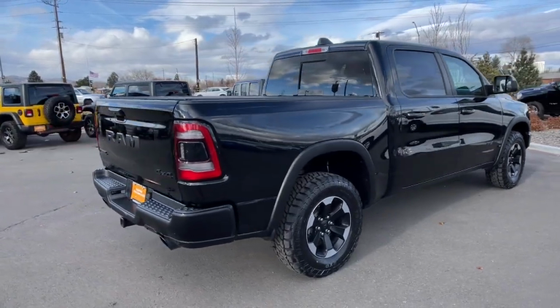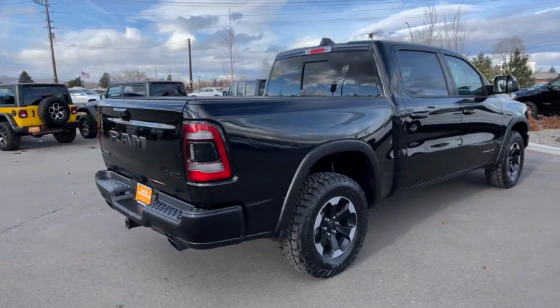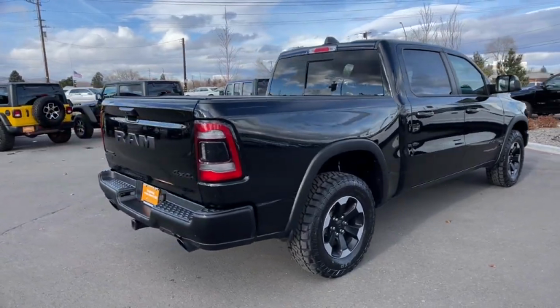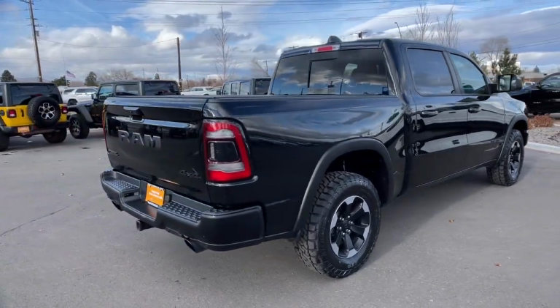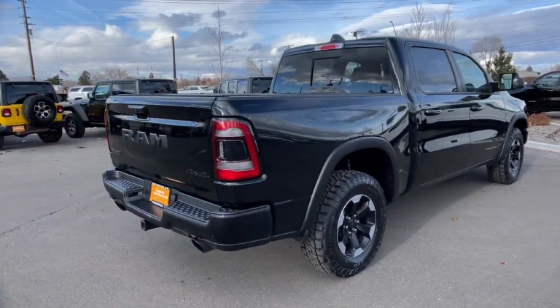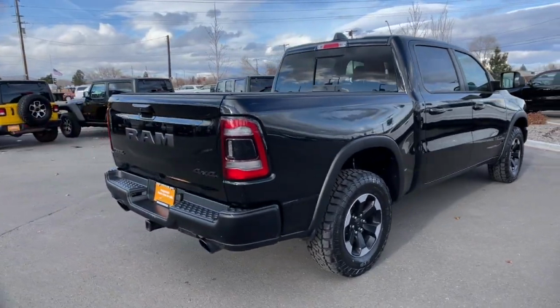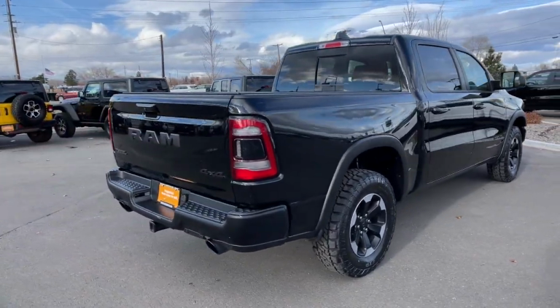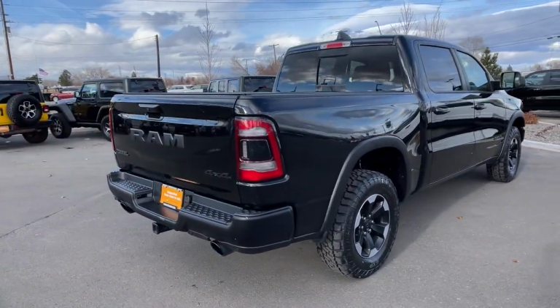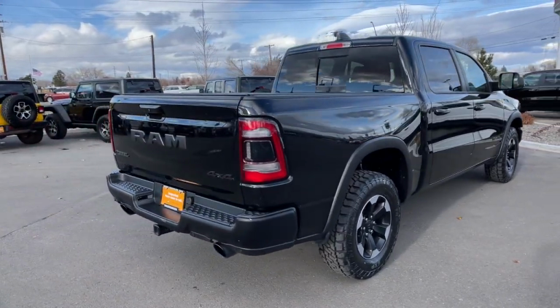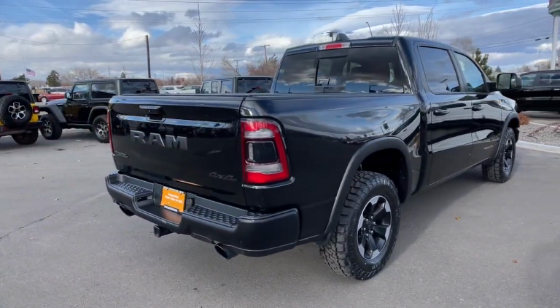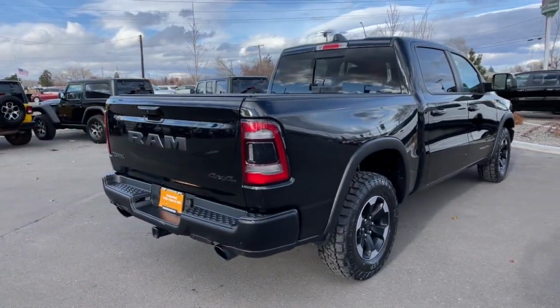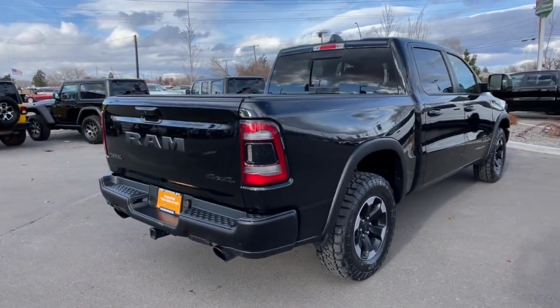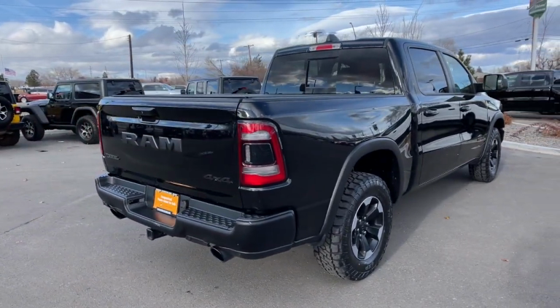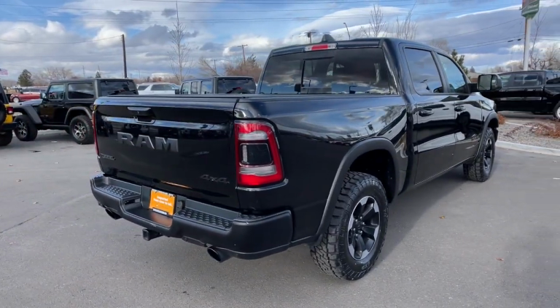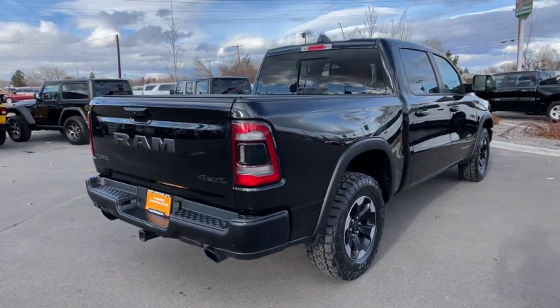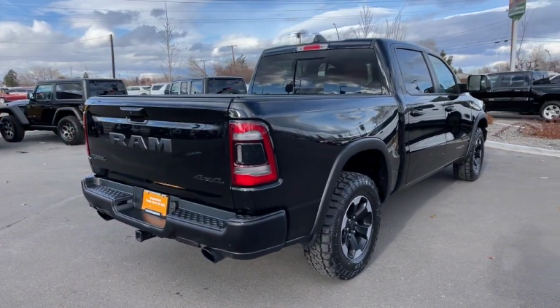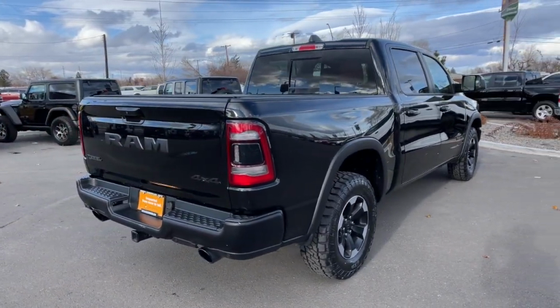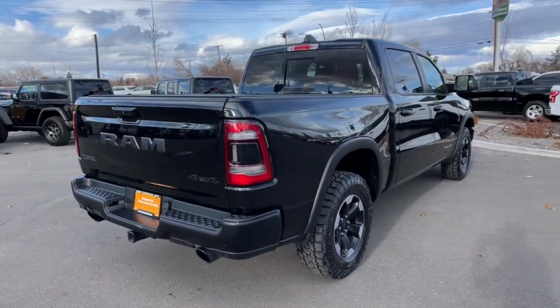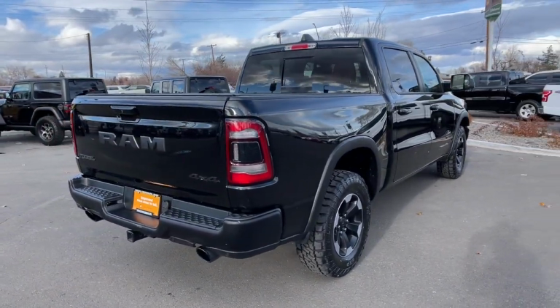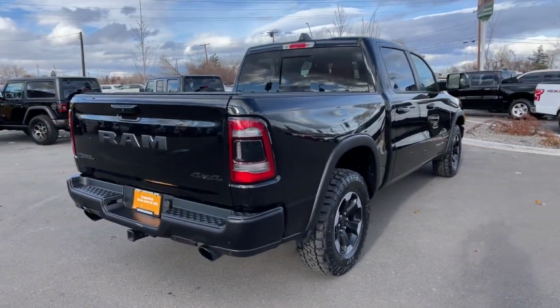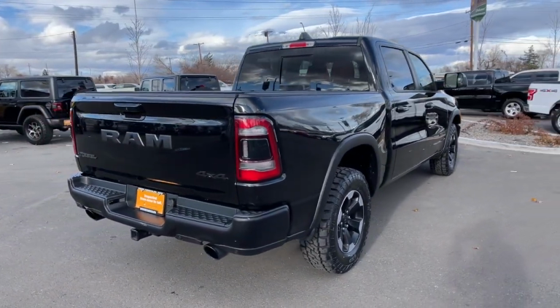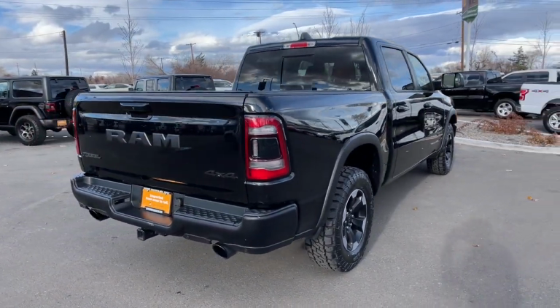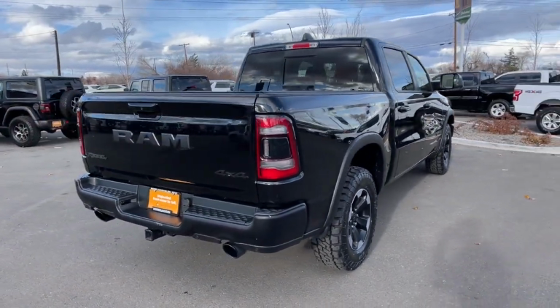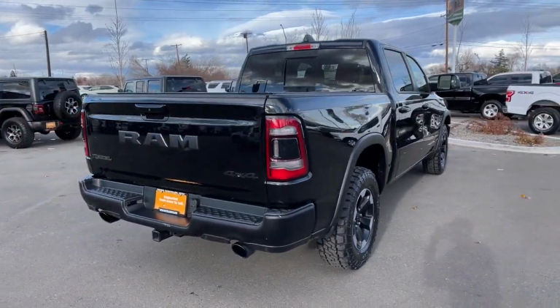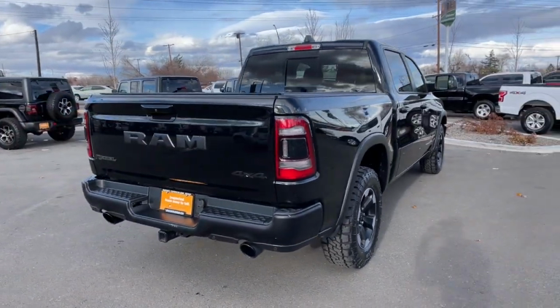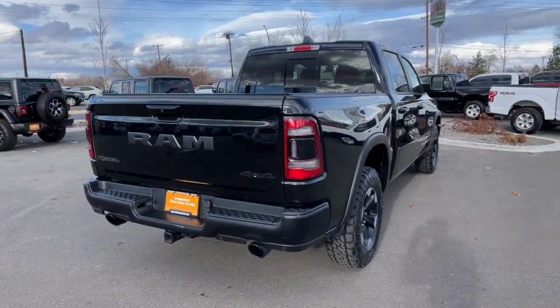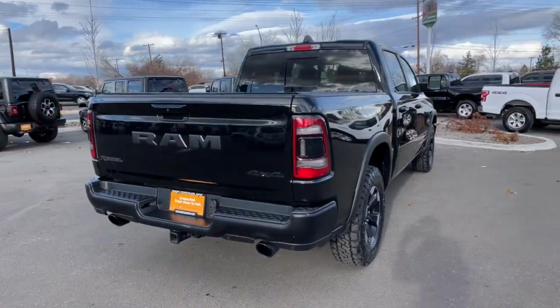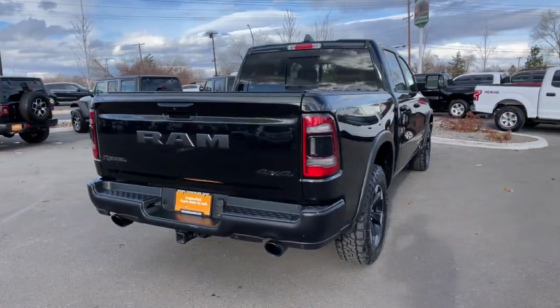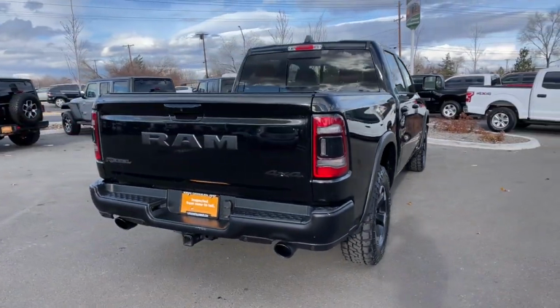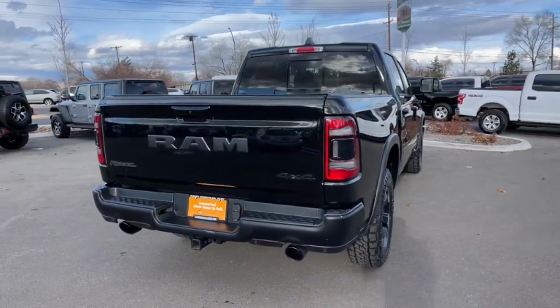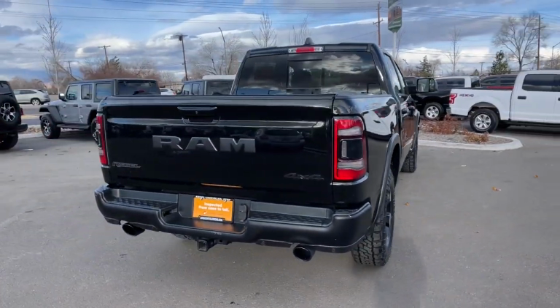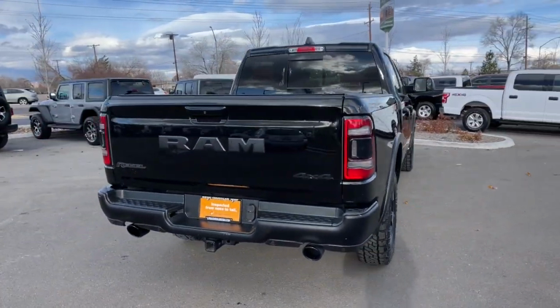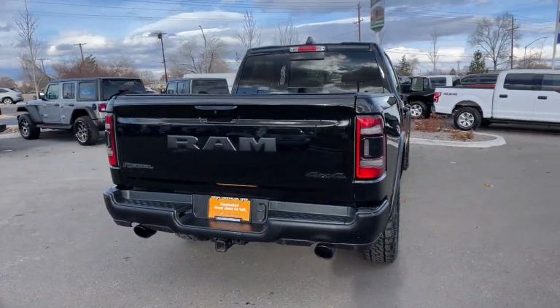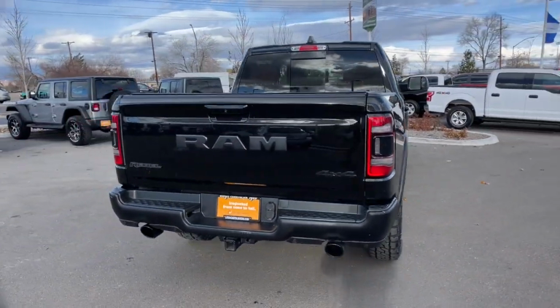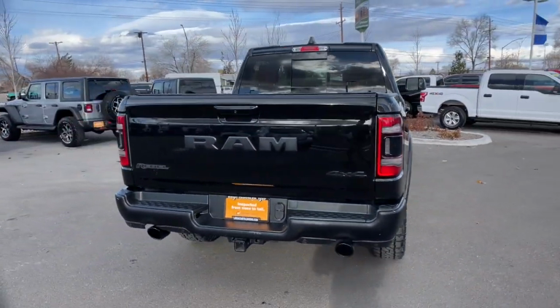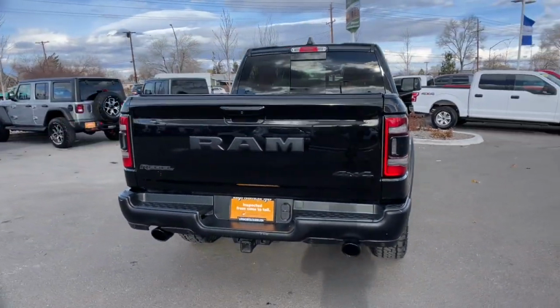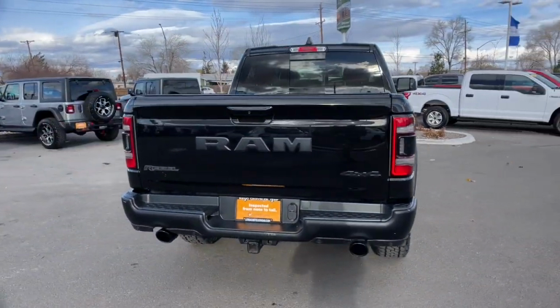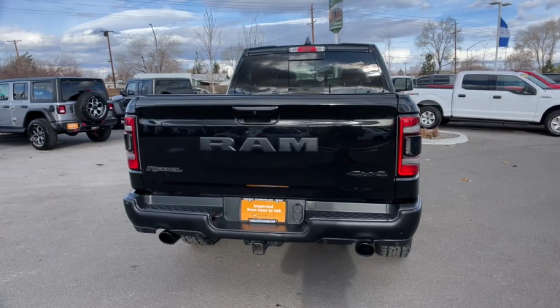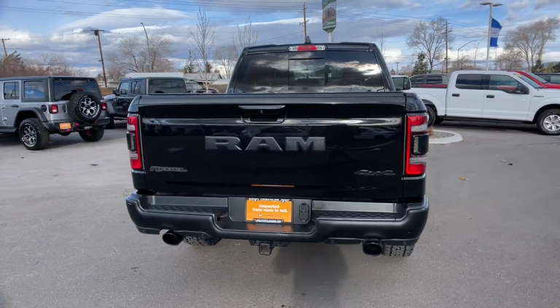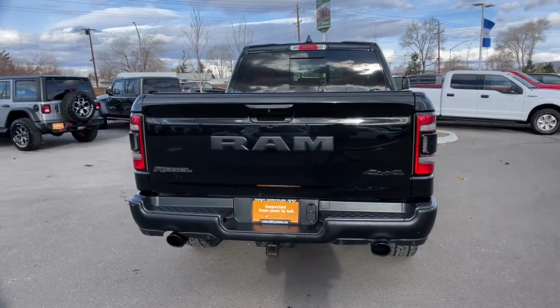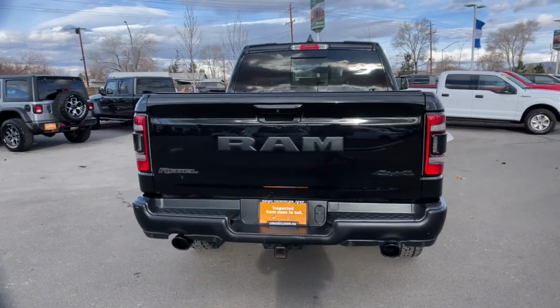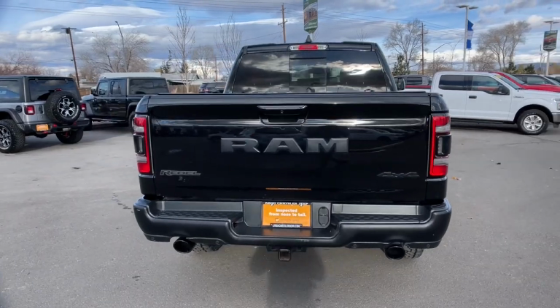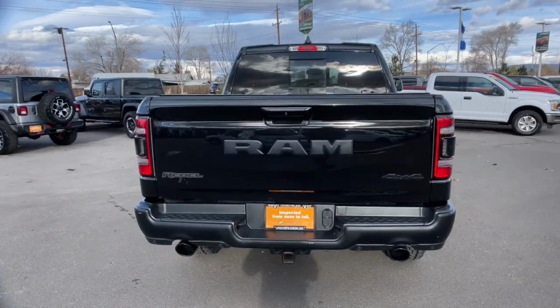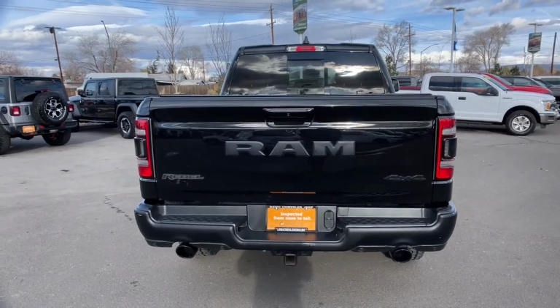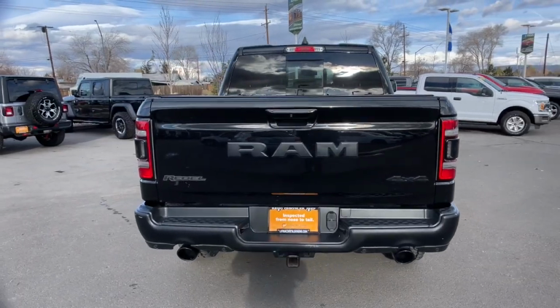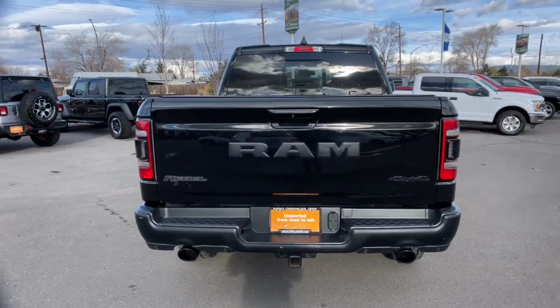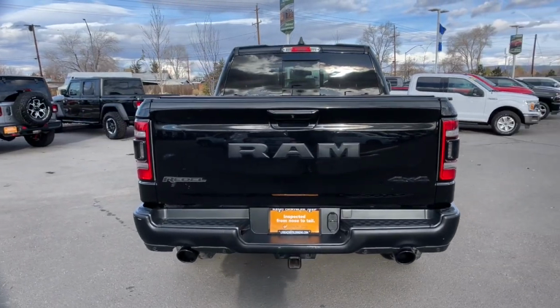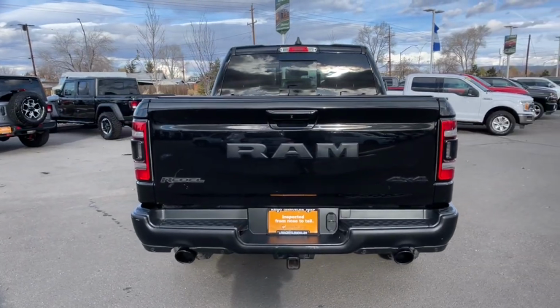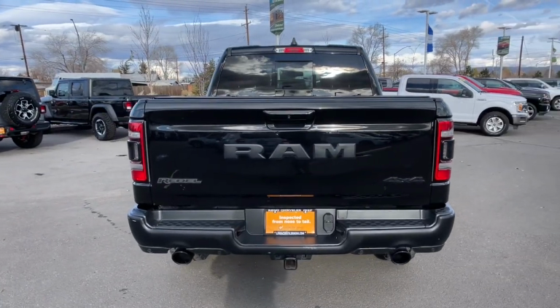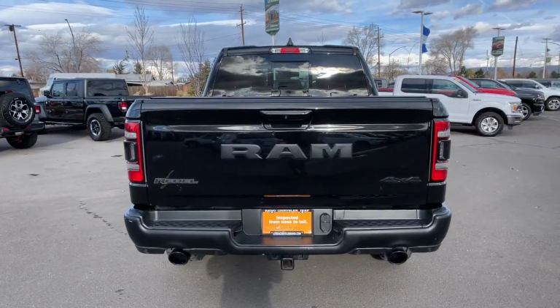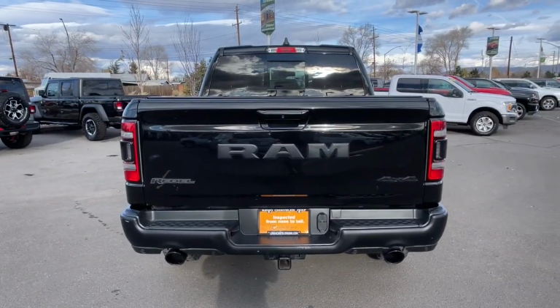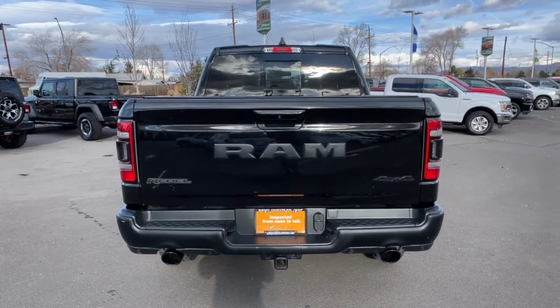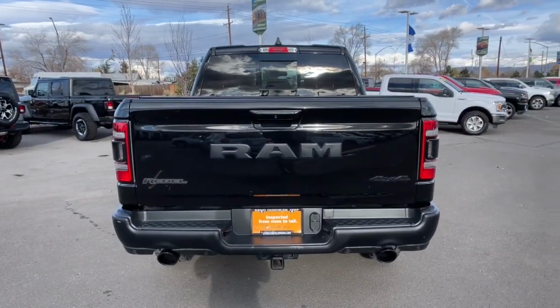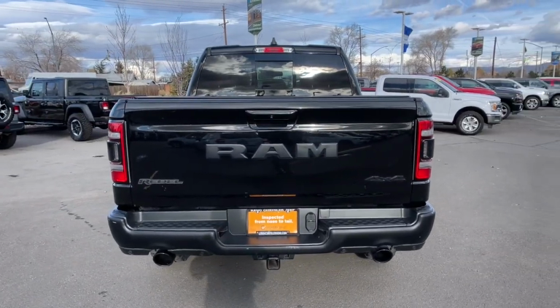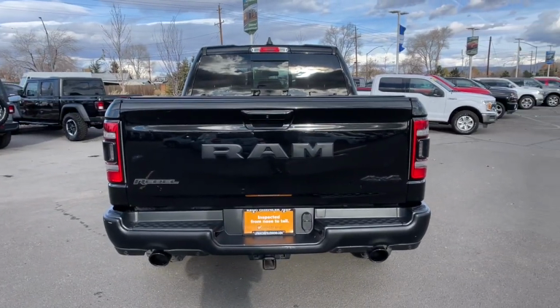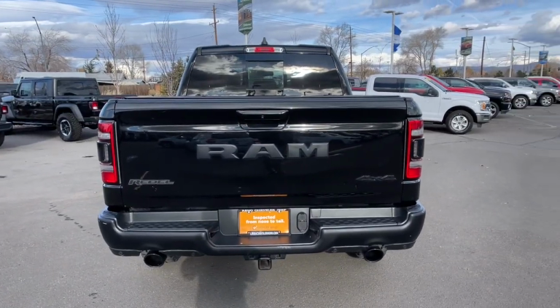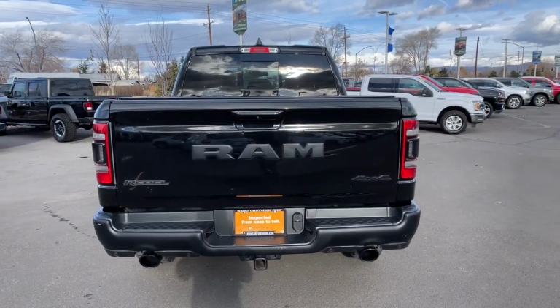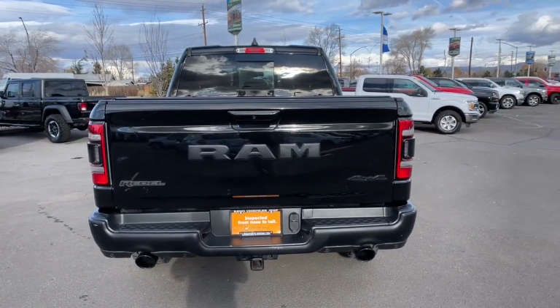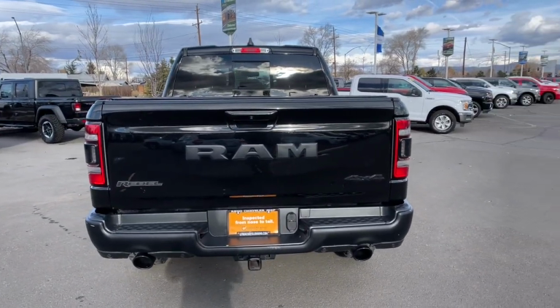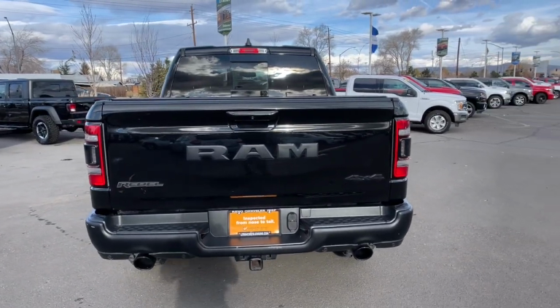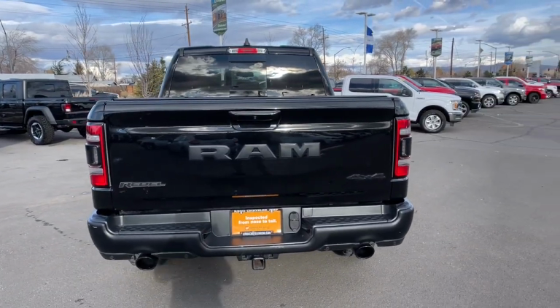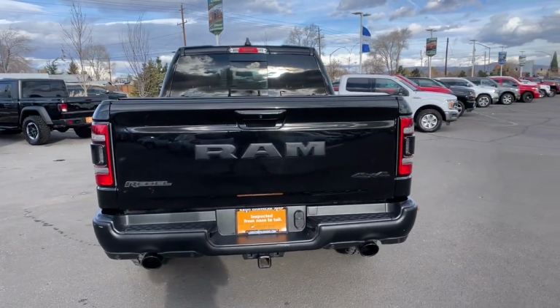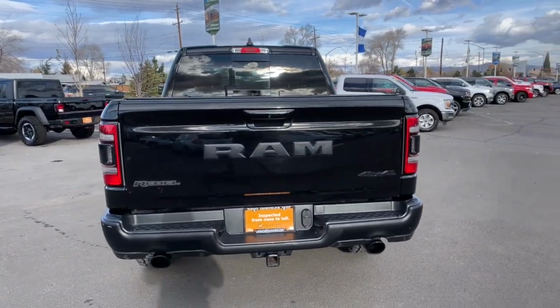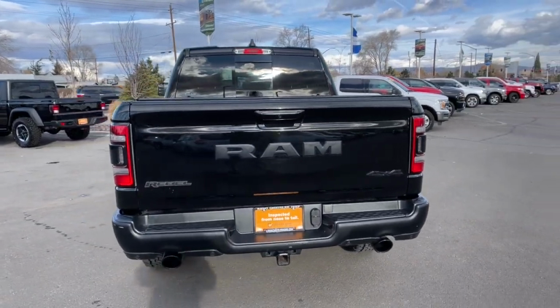Panoramic roof, keyless entry, heated driver's seat, fog lamps, bed liner, backup camera.